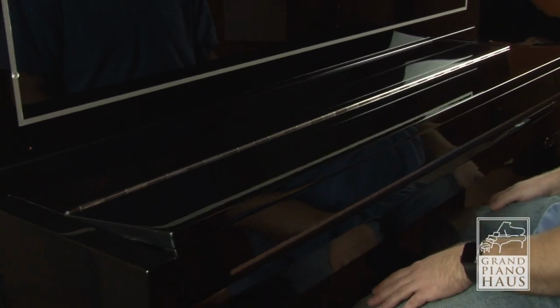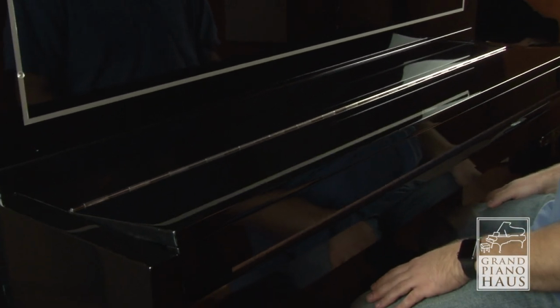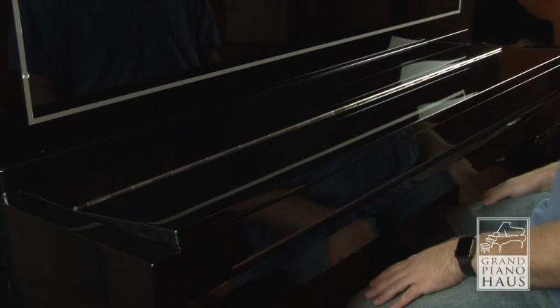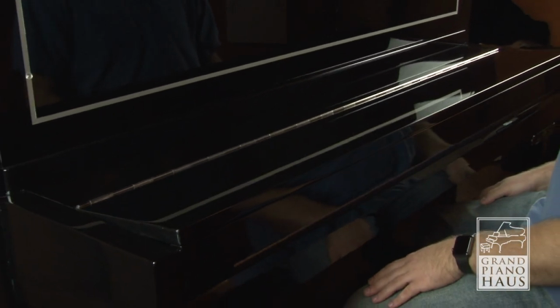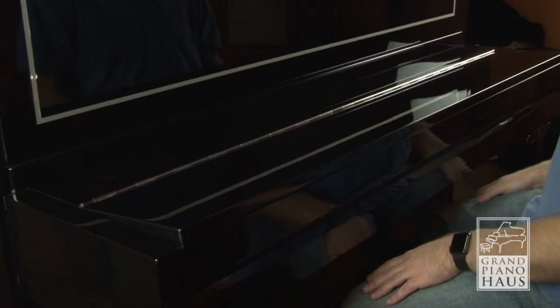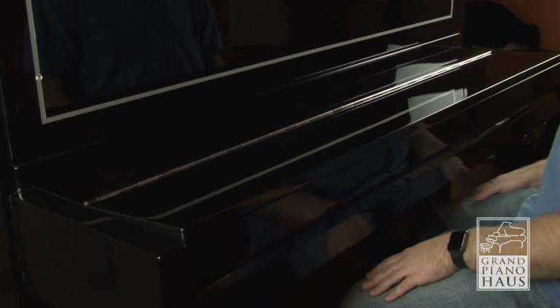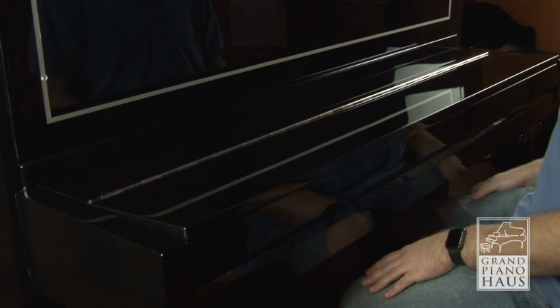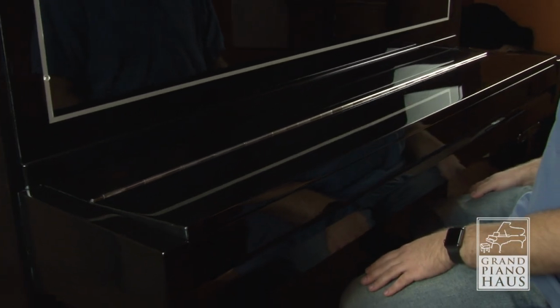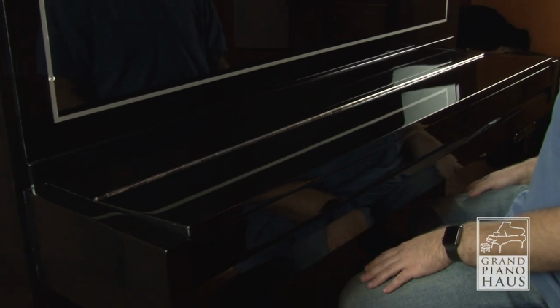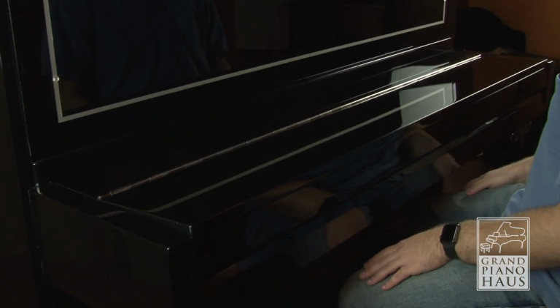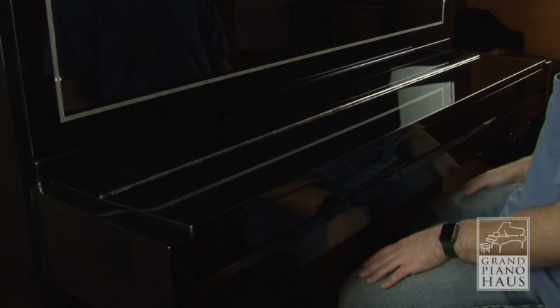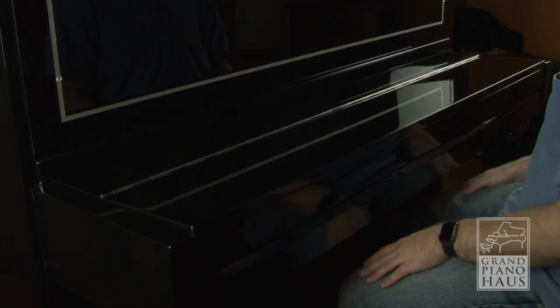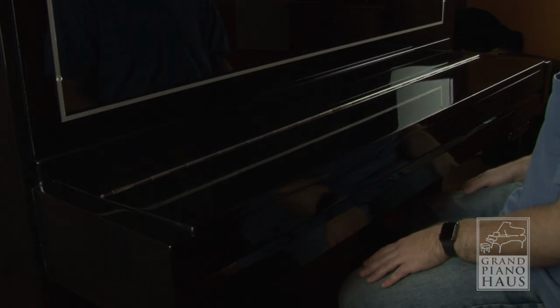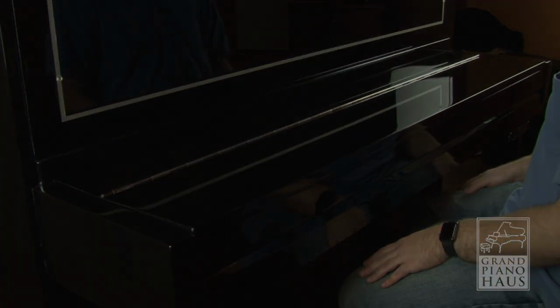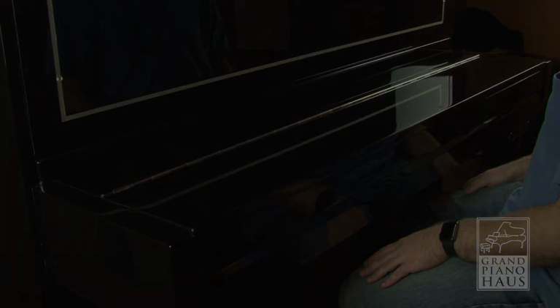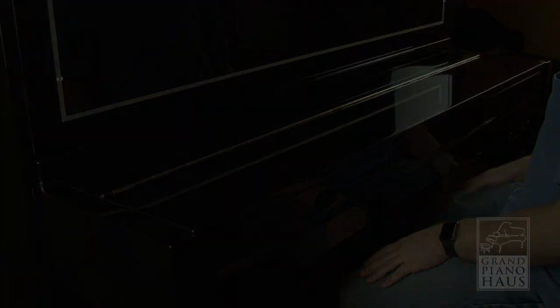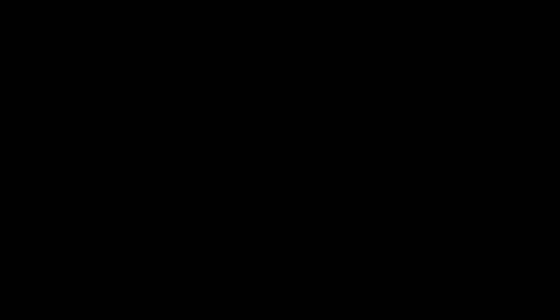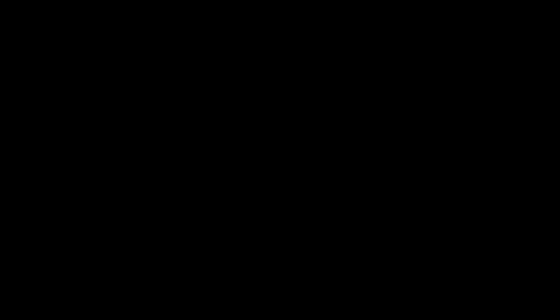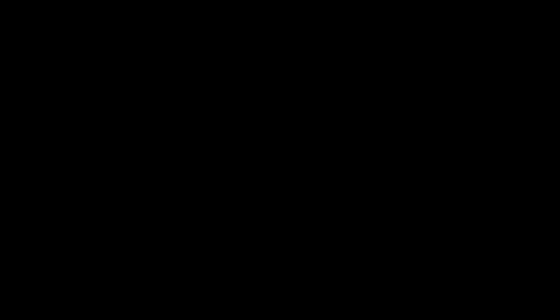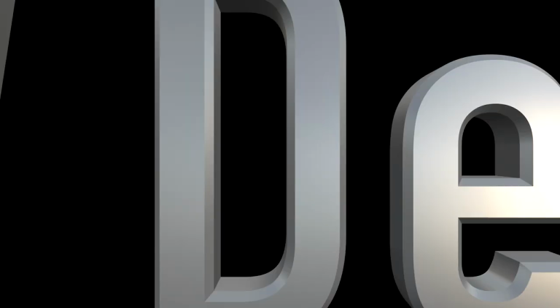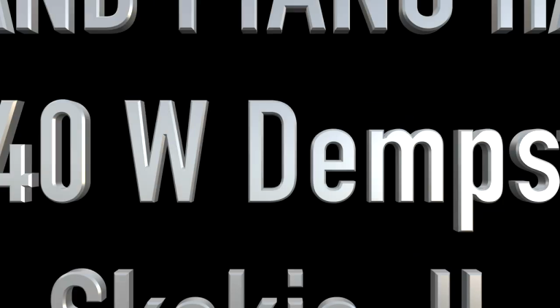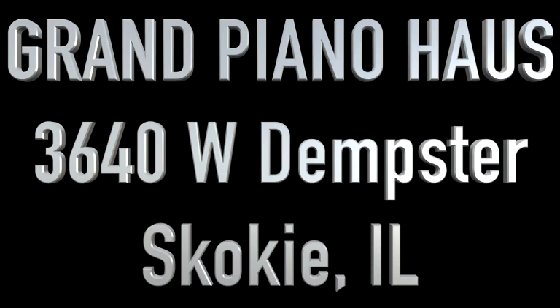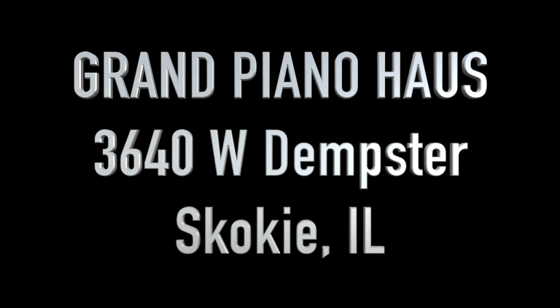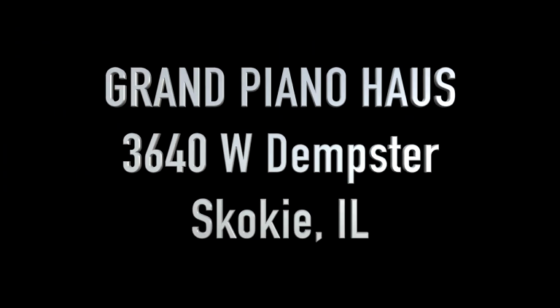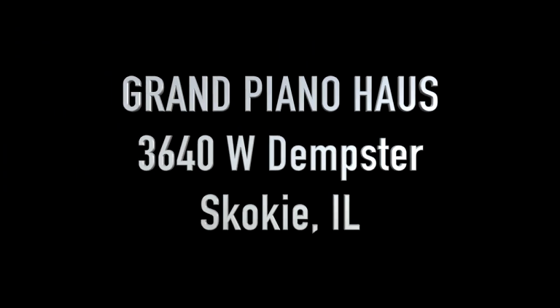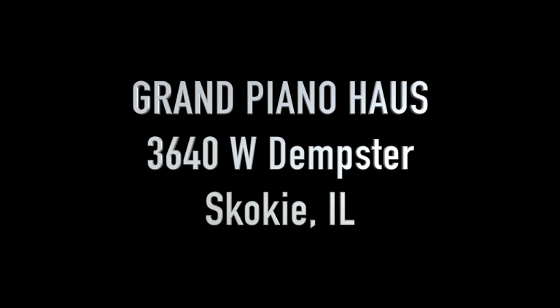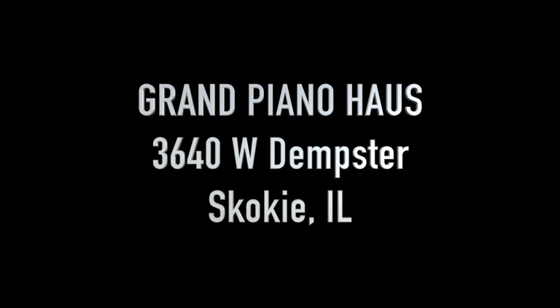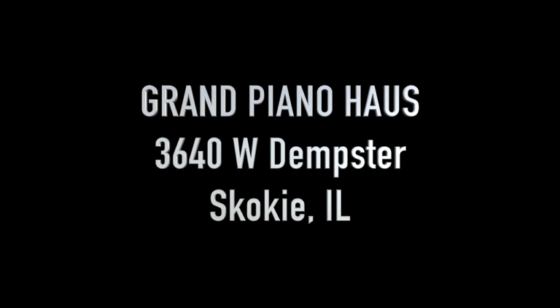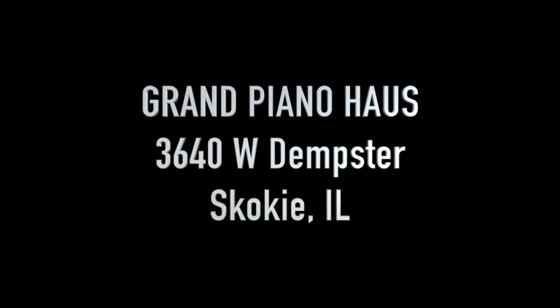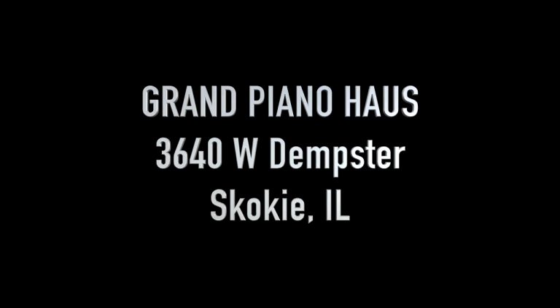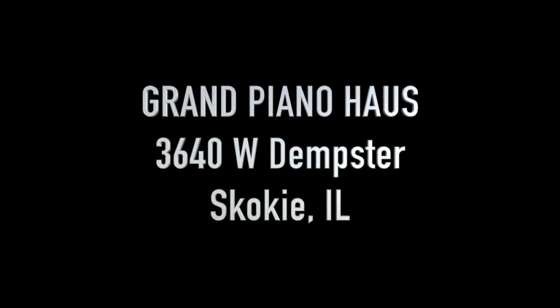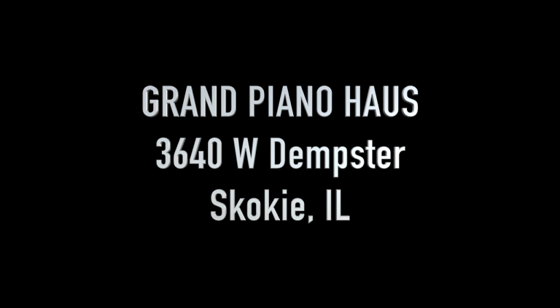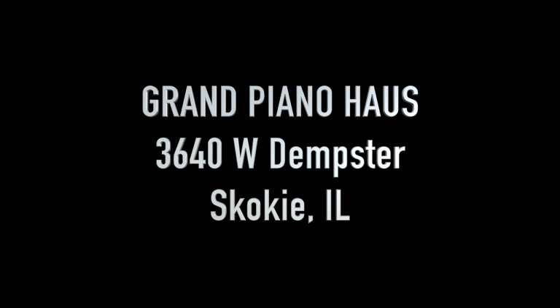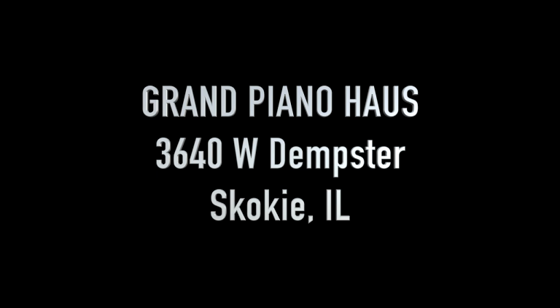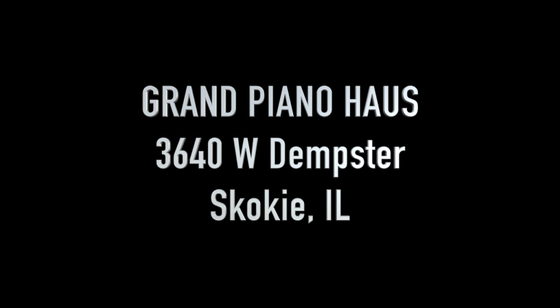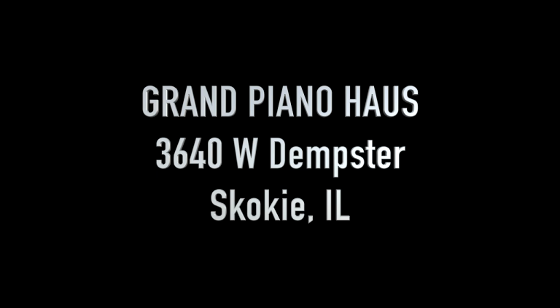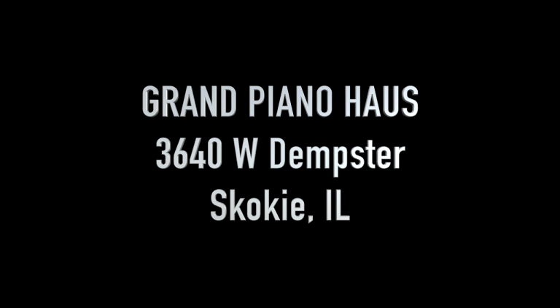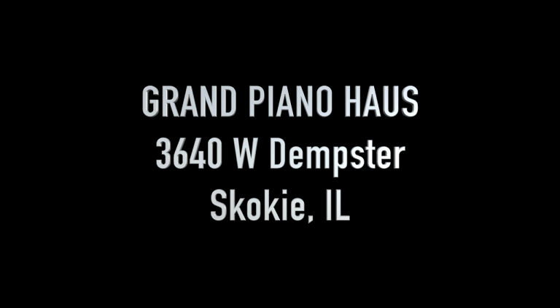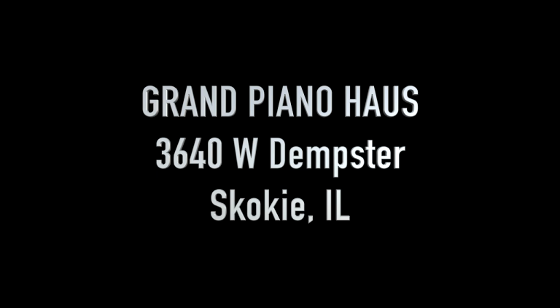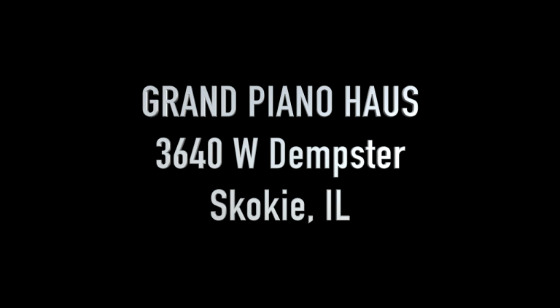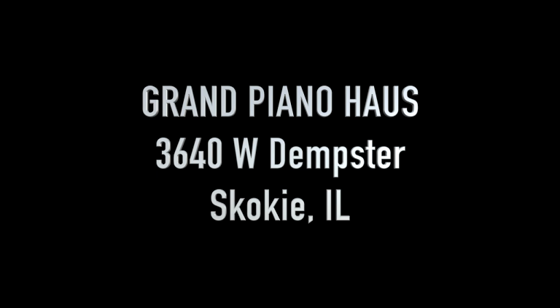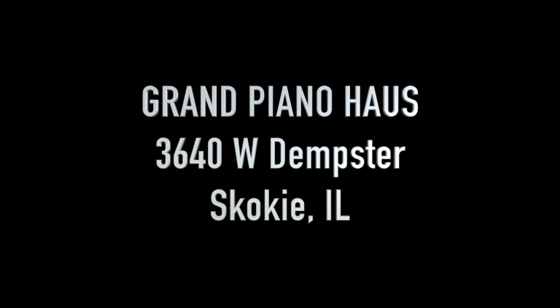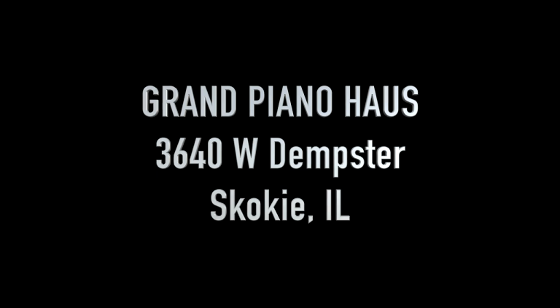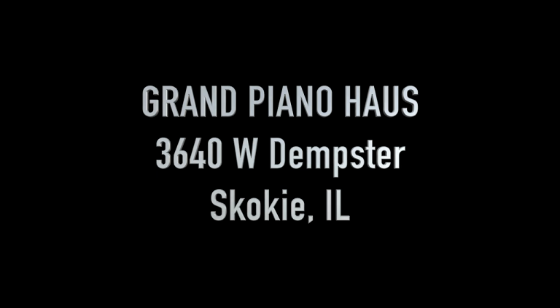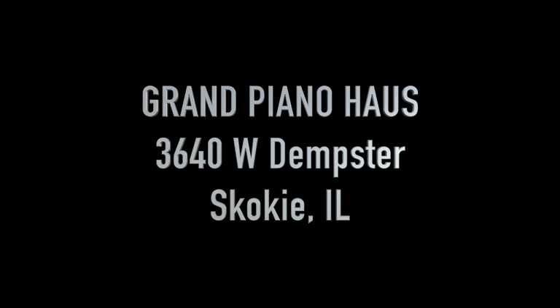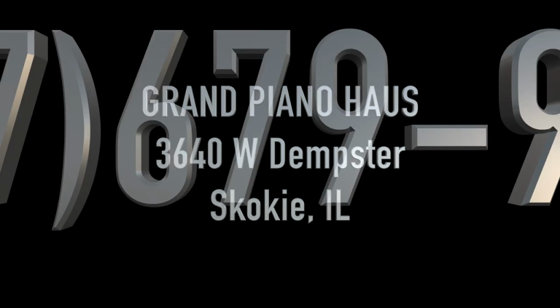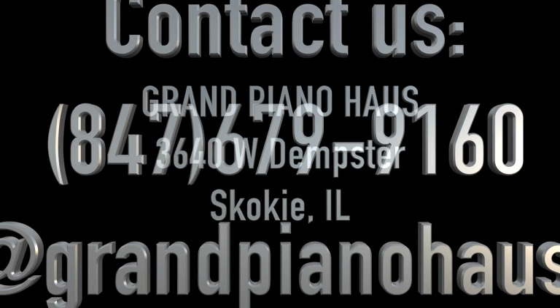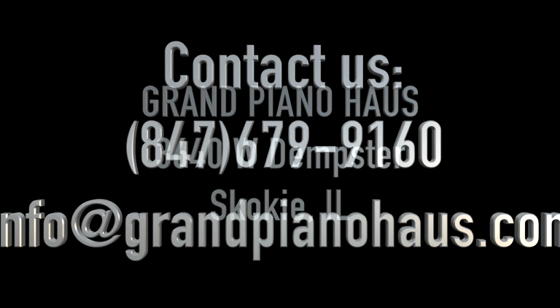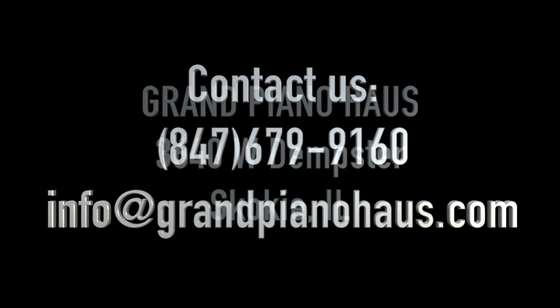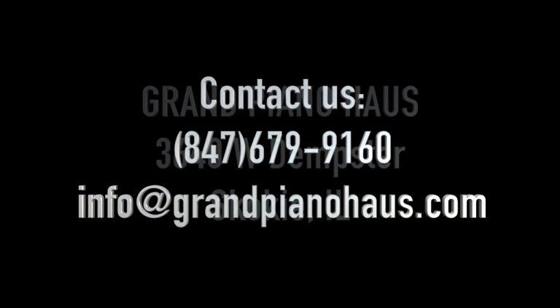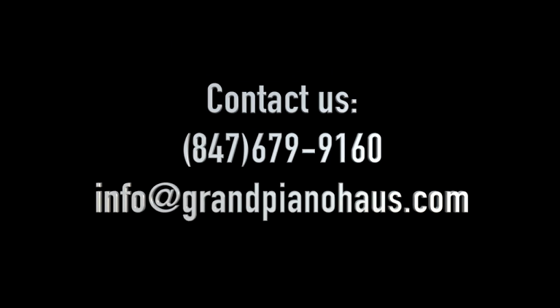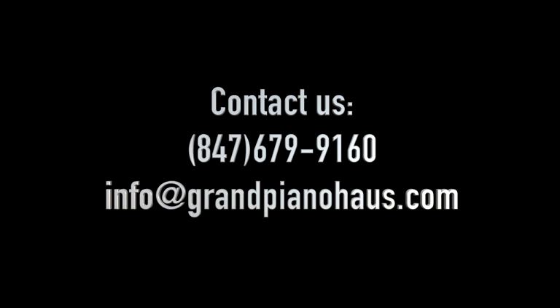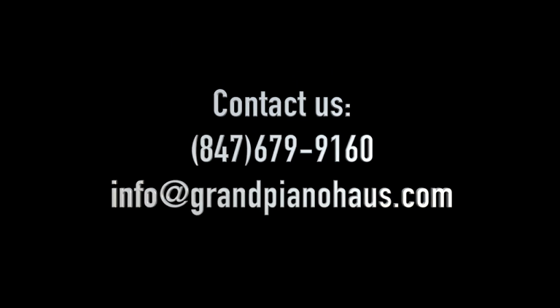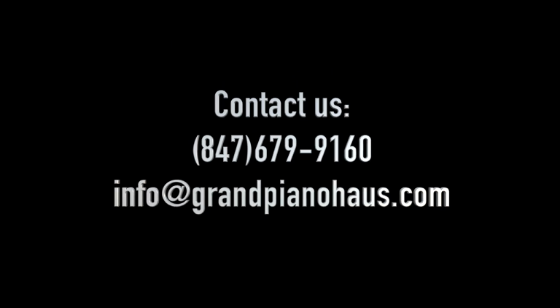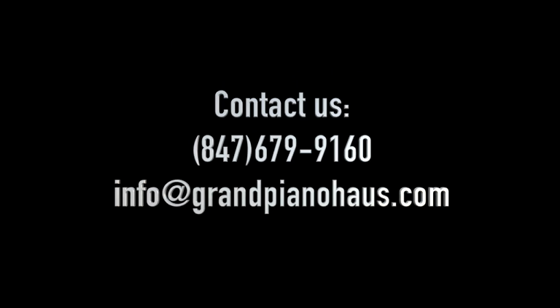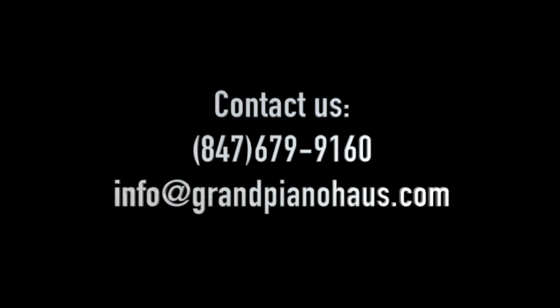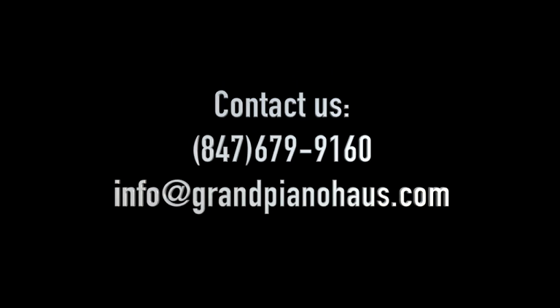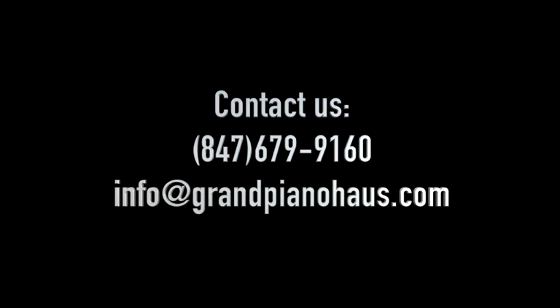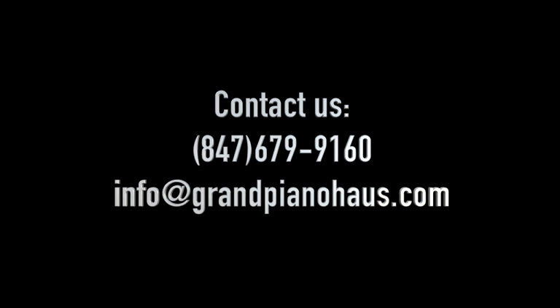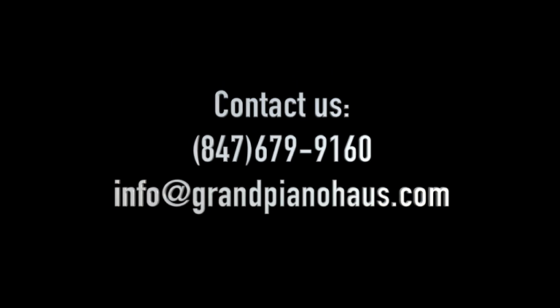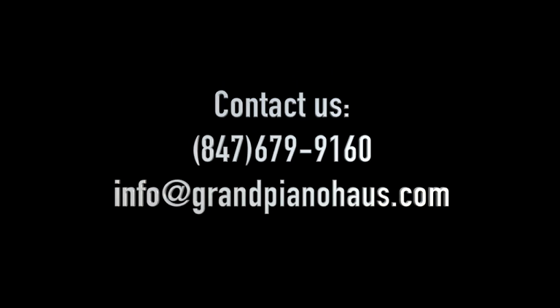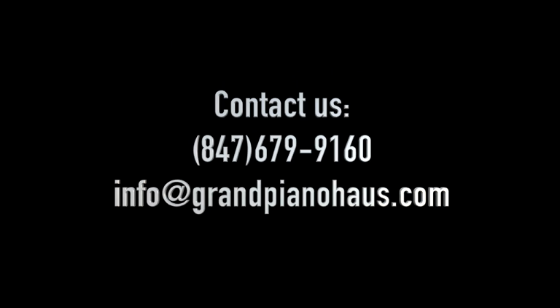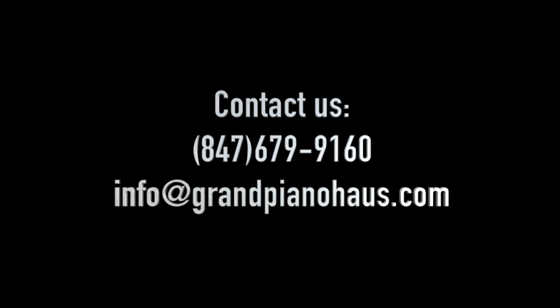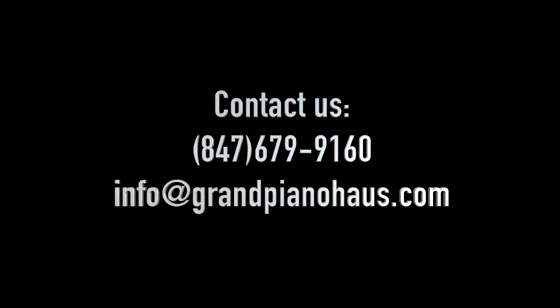Please stop by our showroom or contact us to arrange a private showing of the new Pearl River Prestige series uprights.